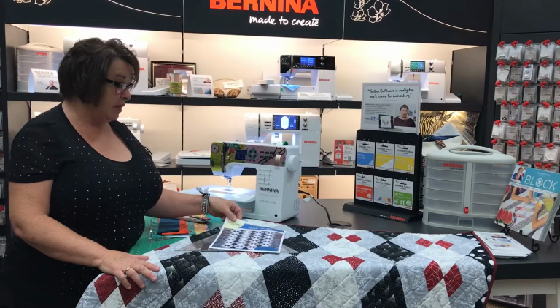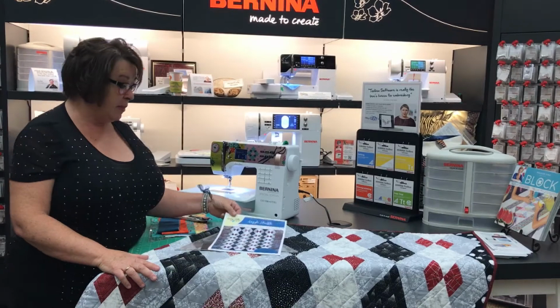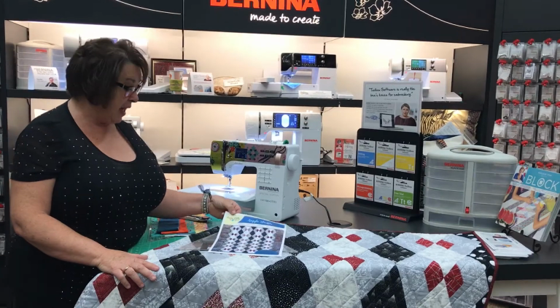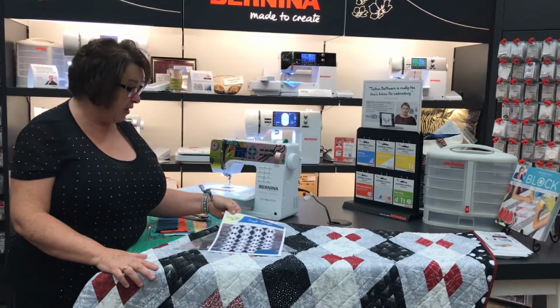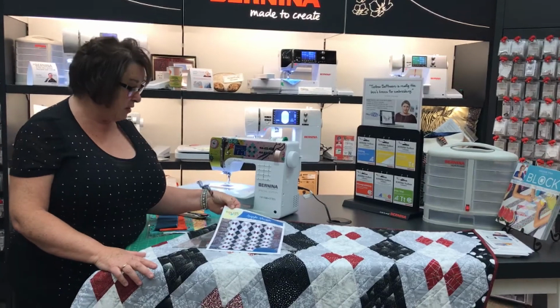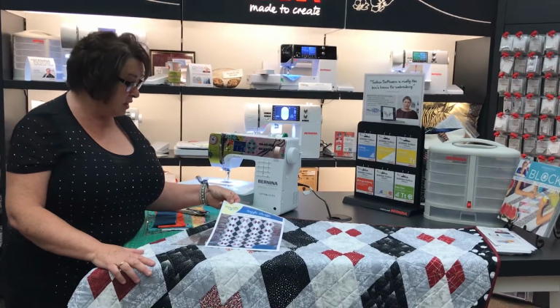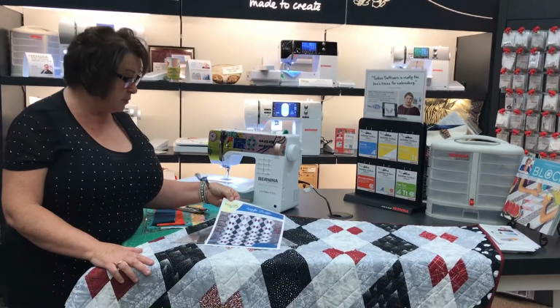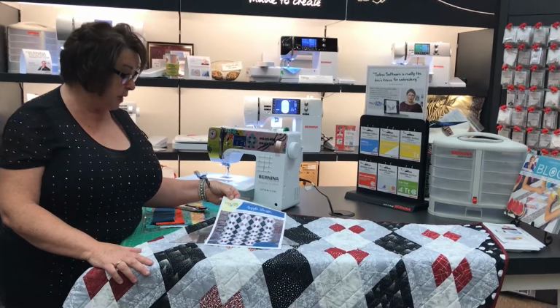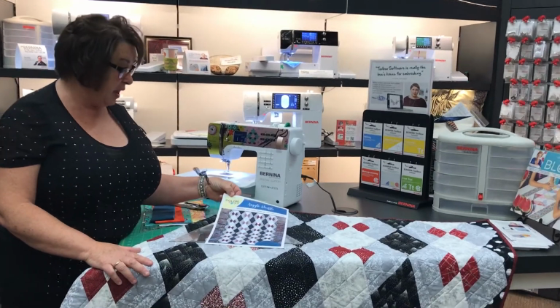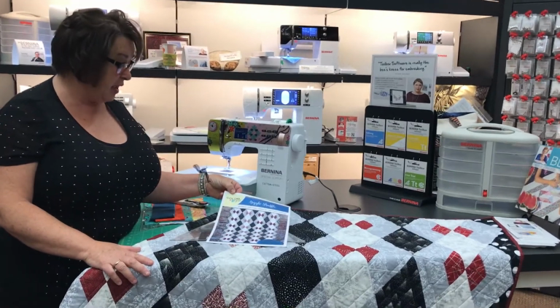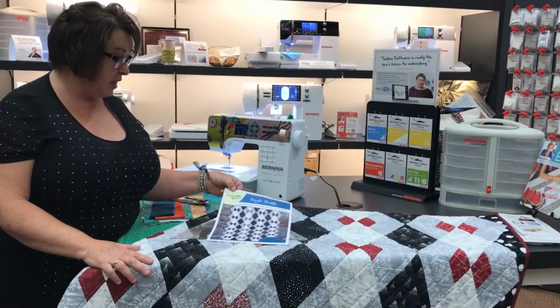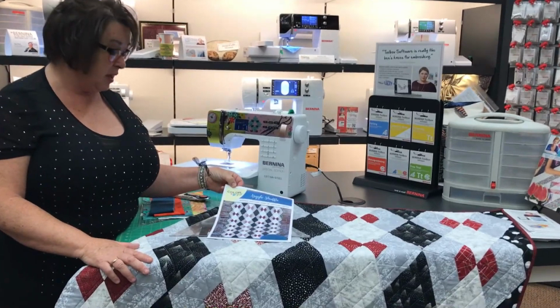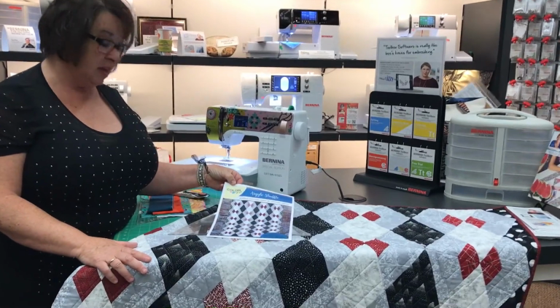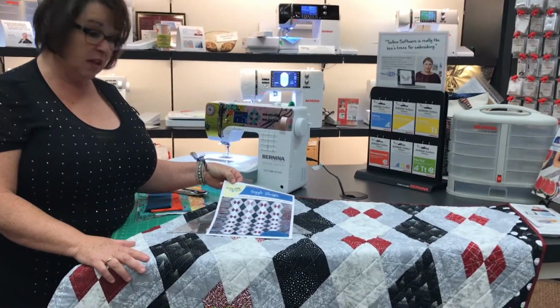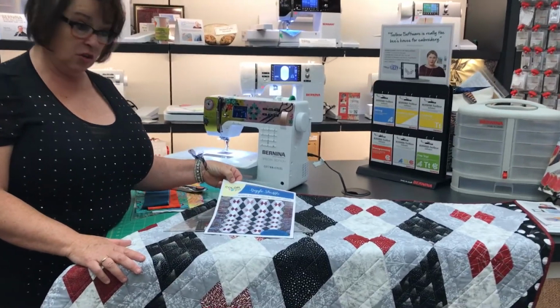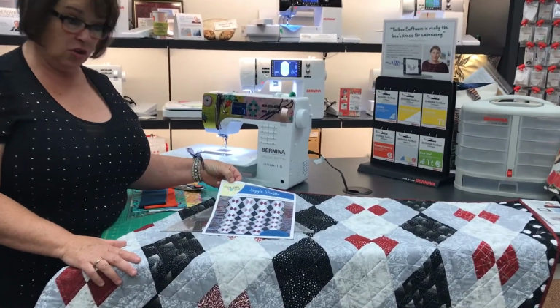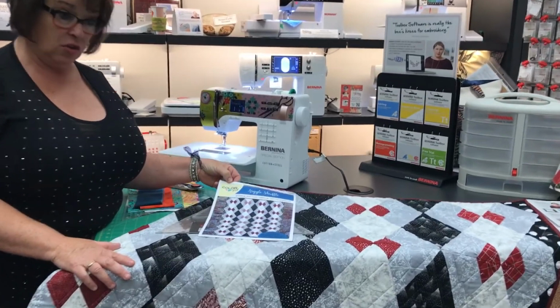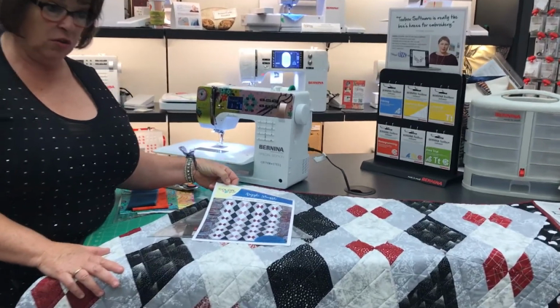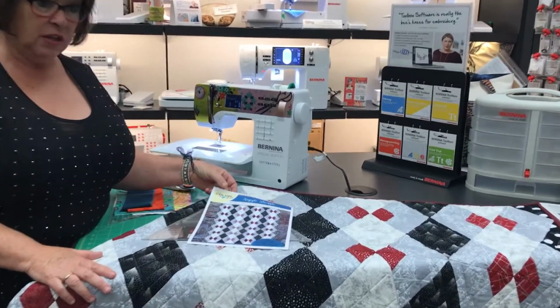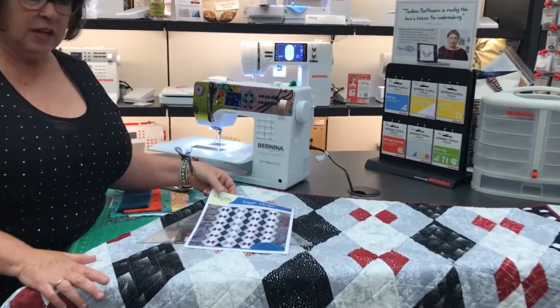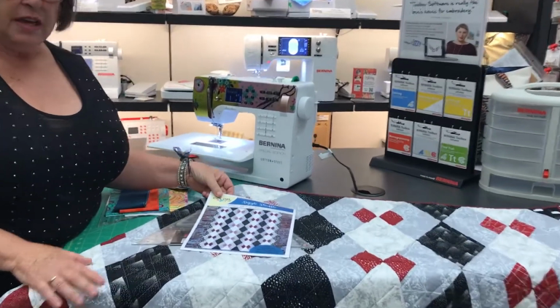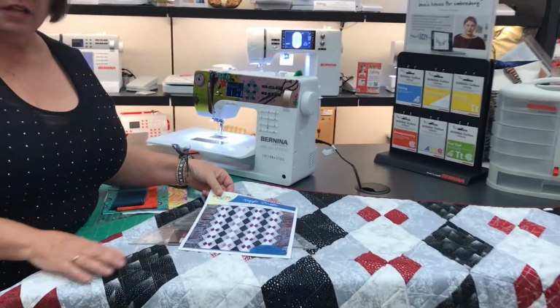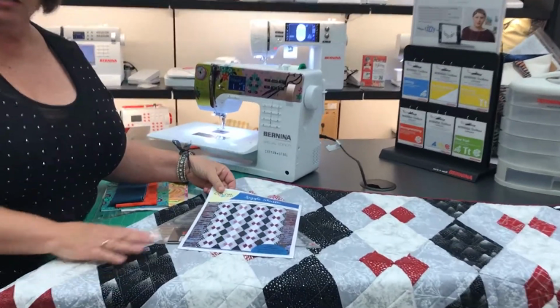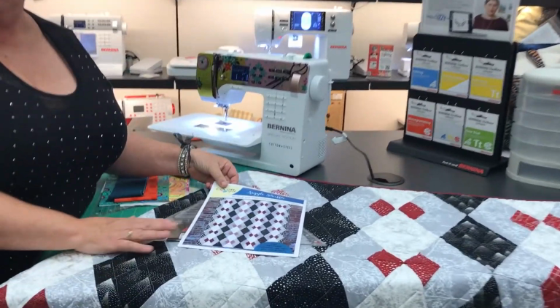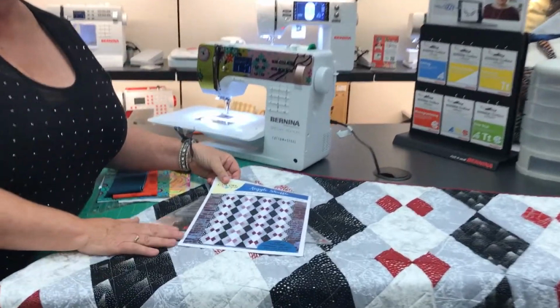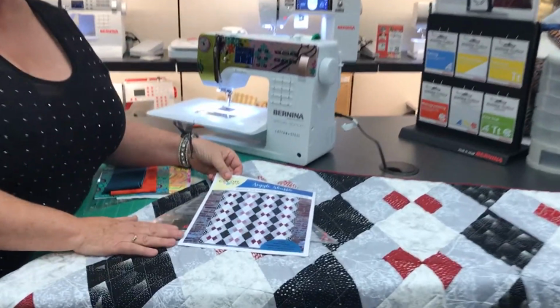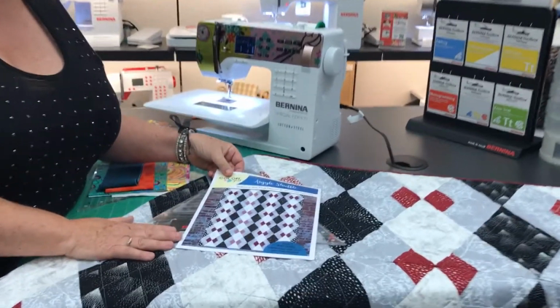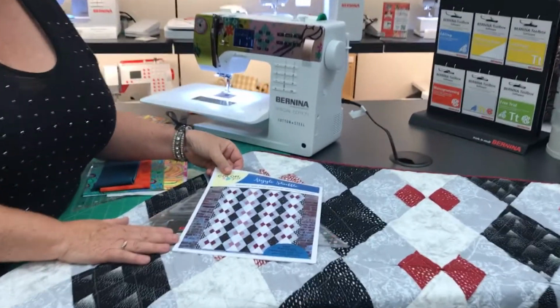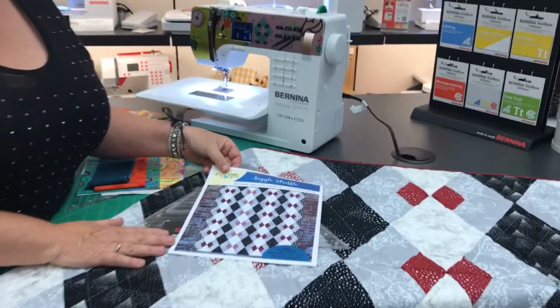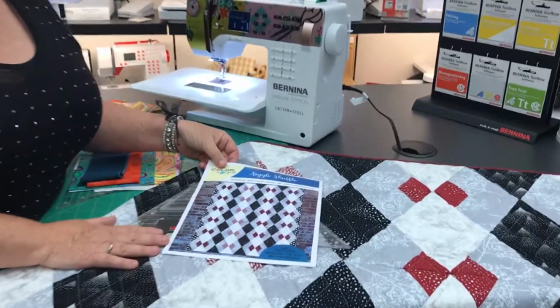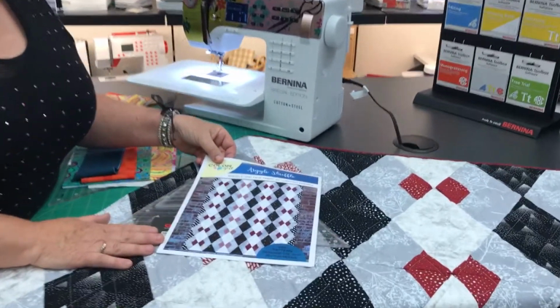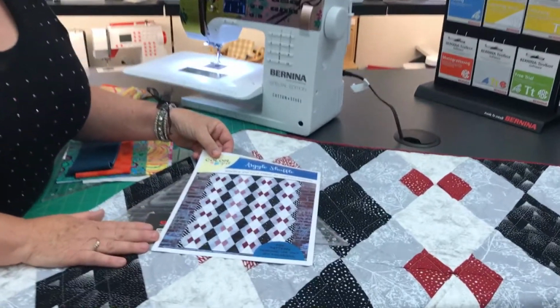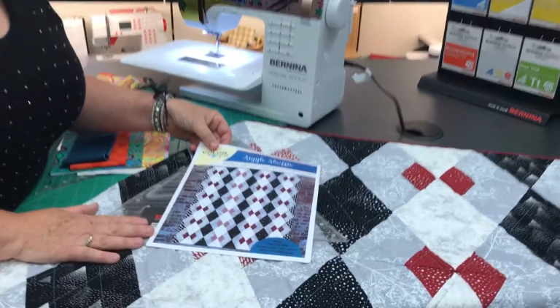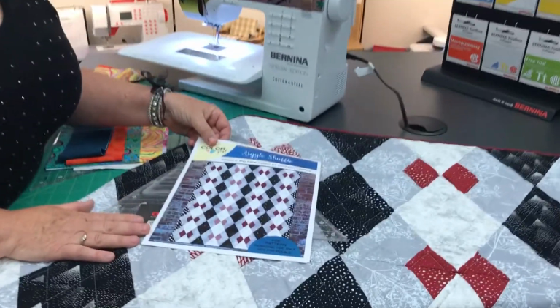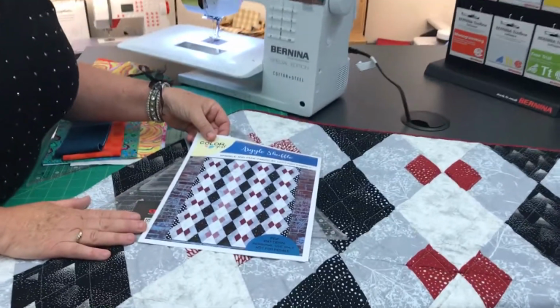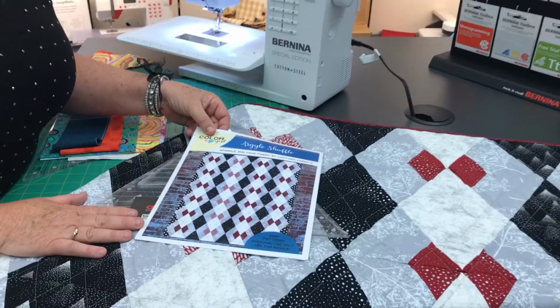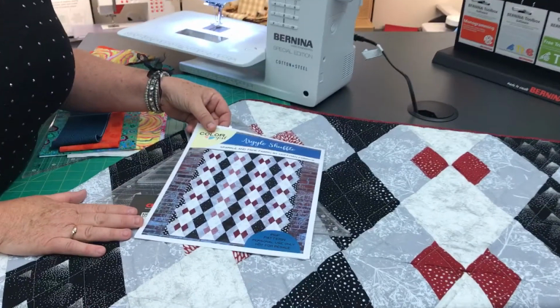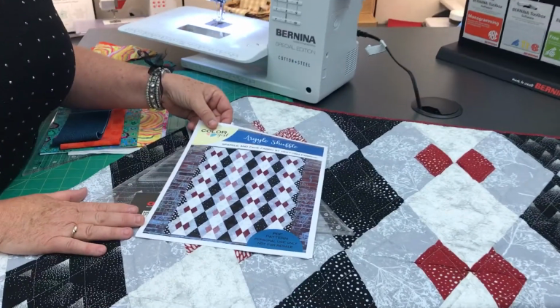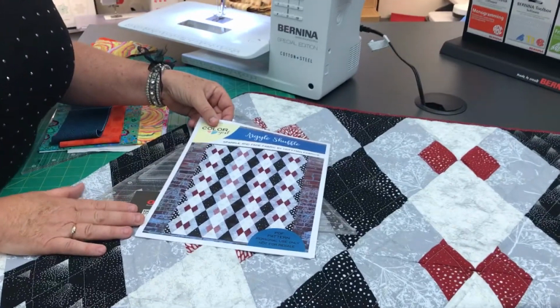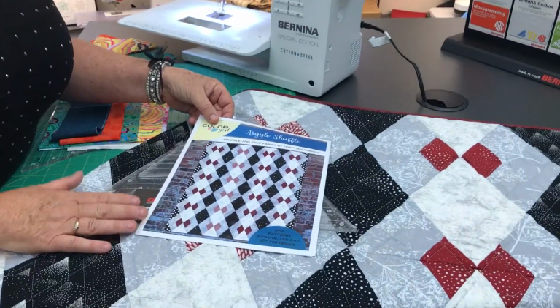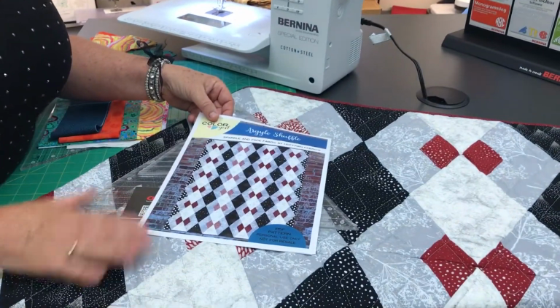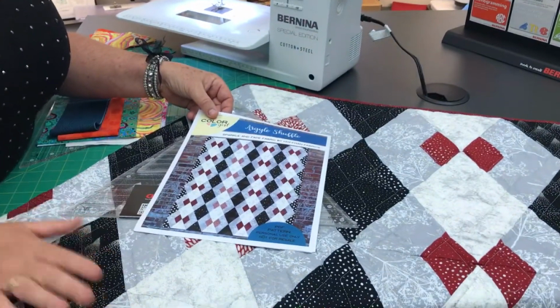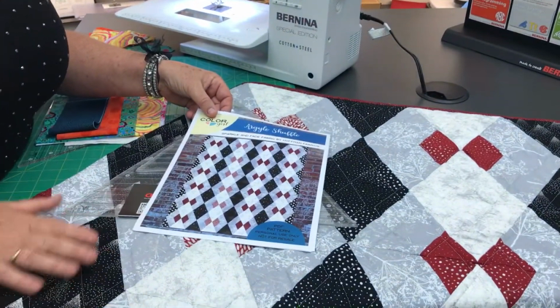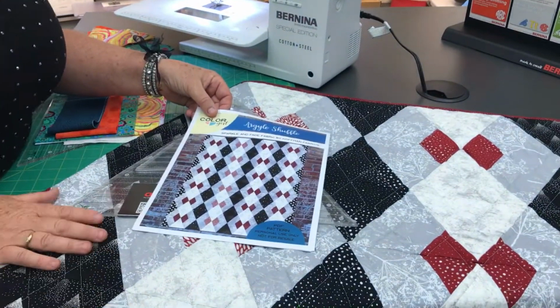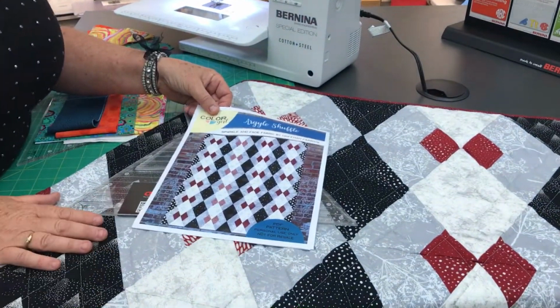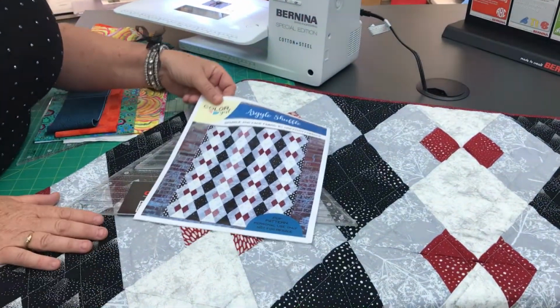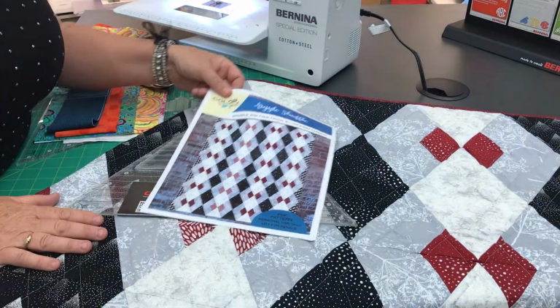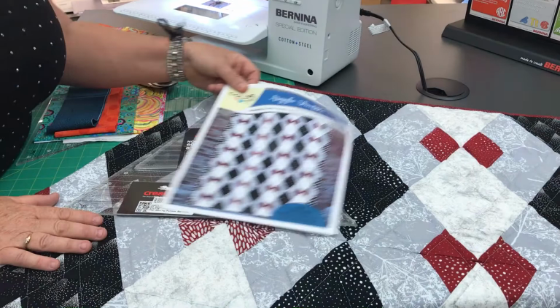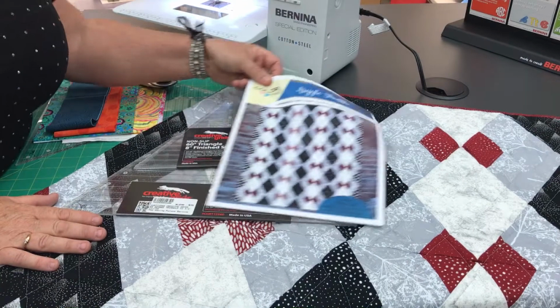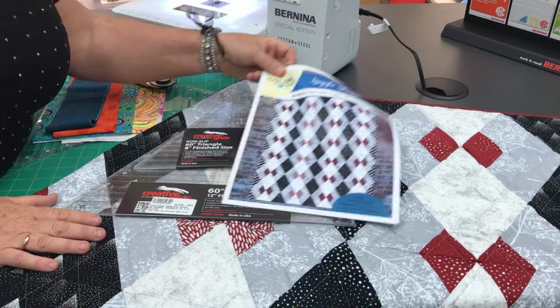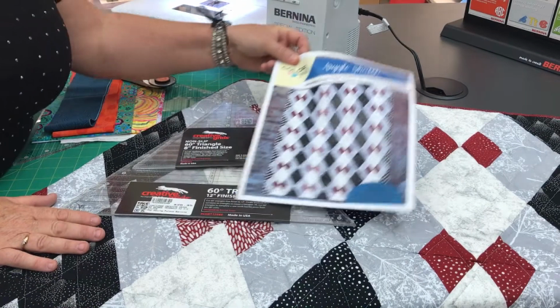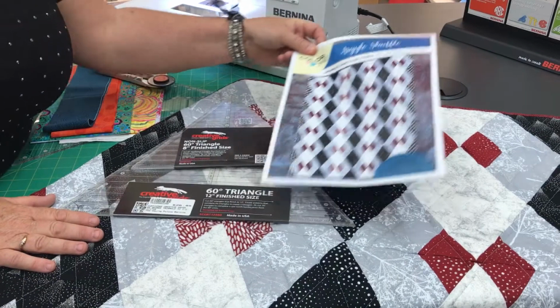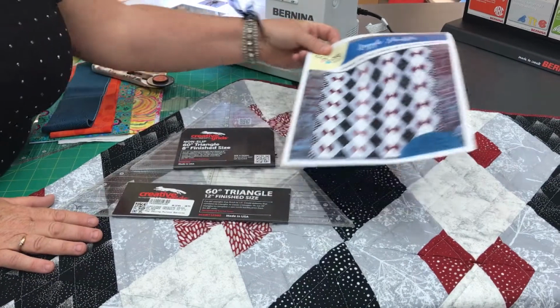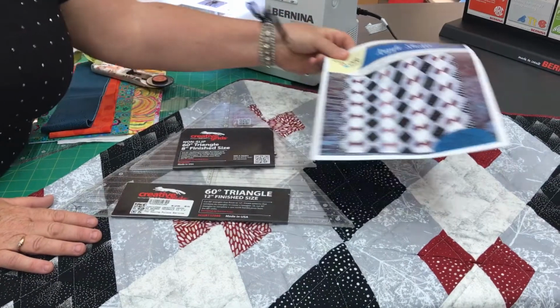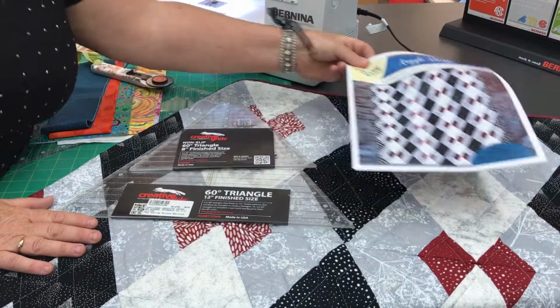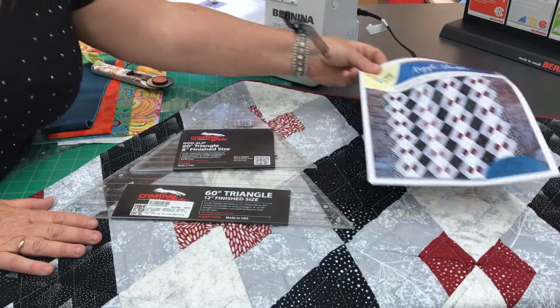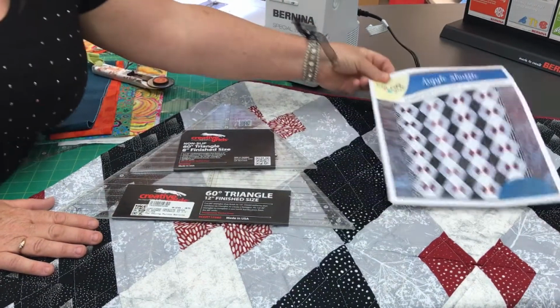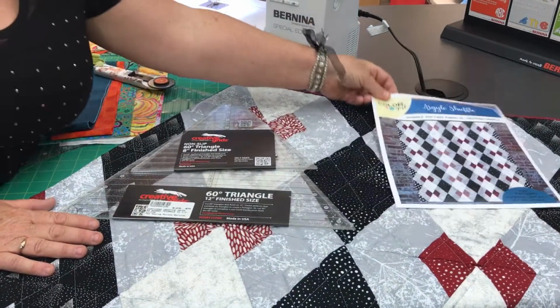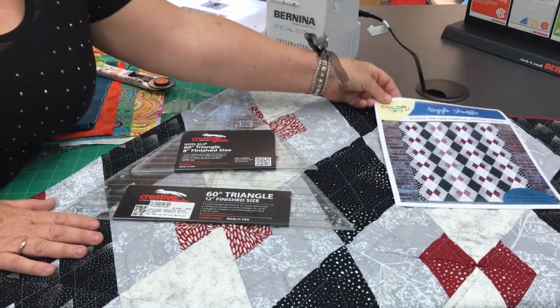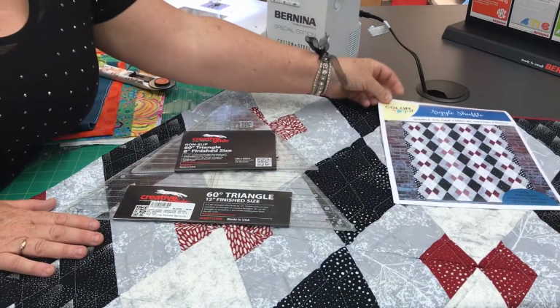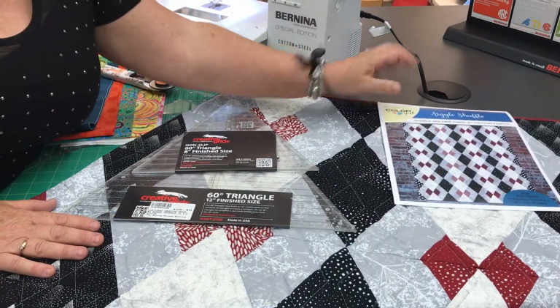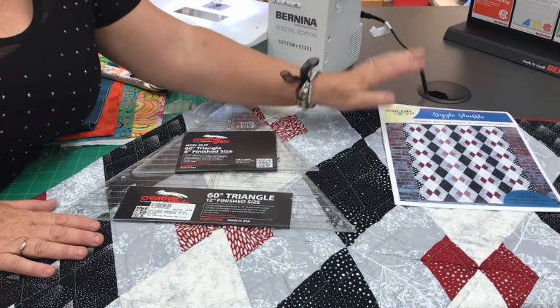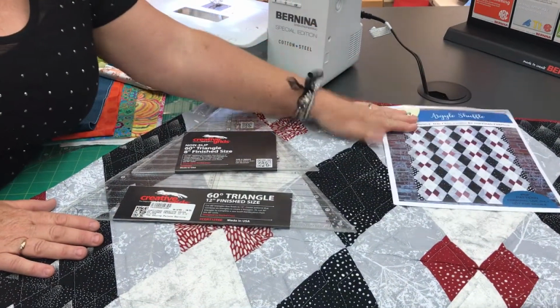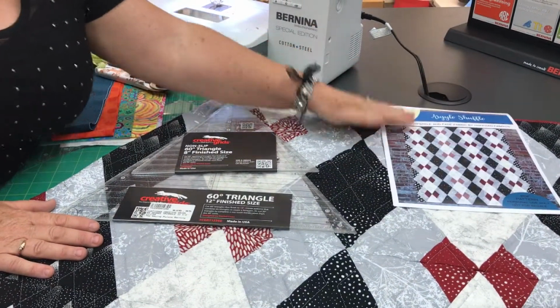The pattern is by Color Girl and it's a free download from Hoffman, so that you can make the pattern.